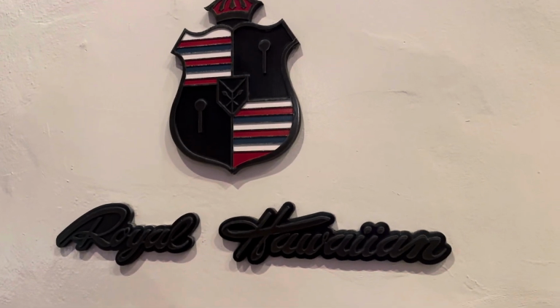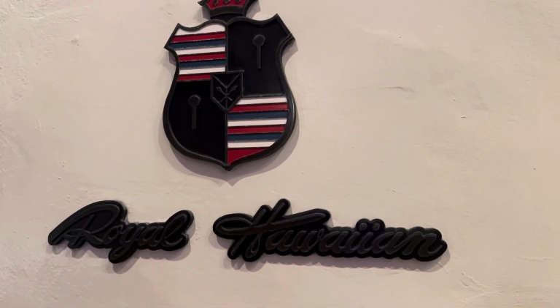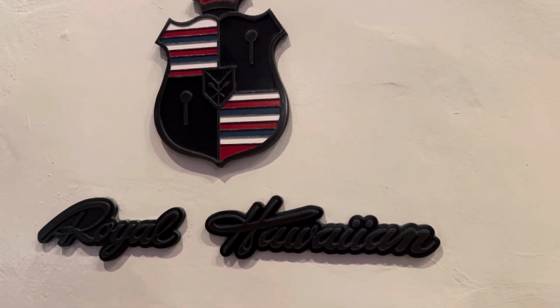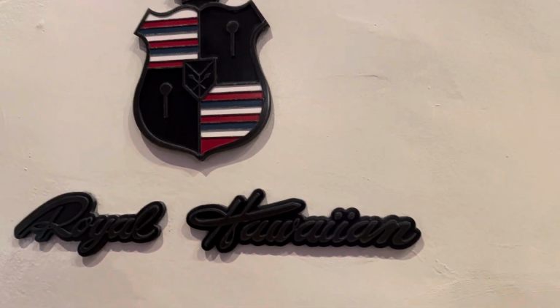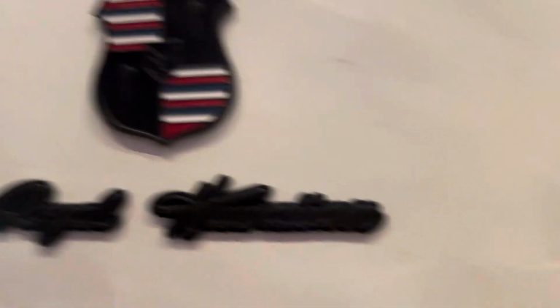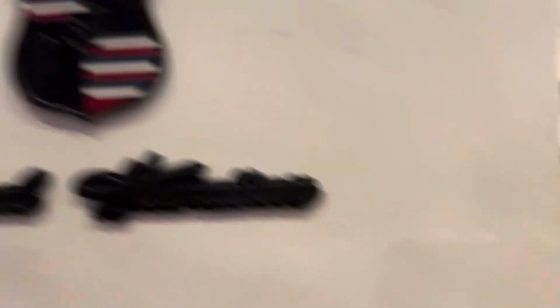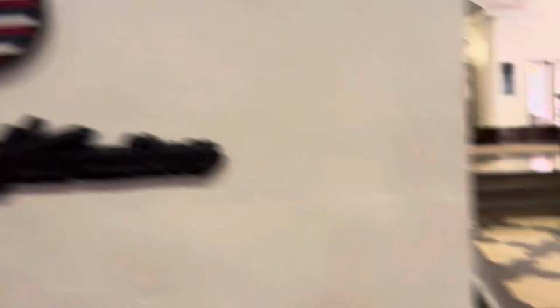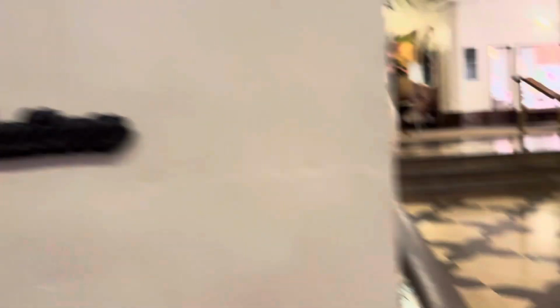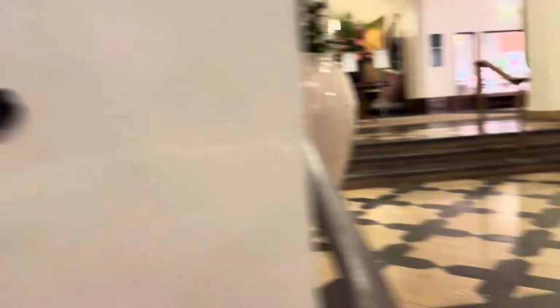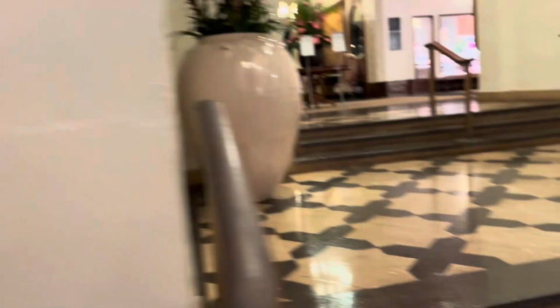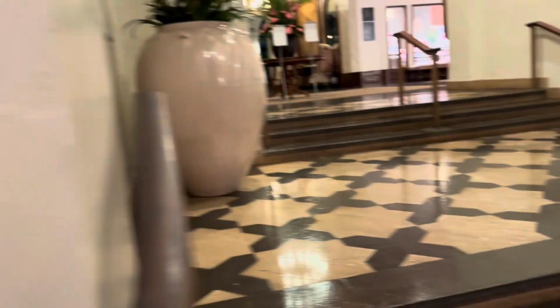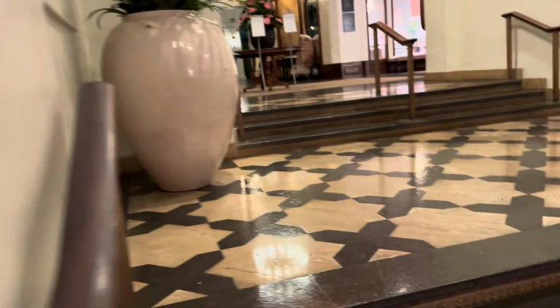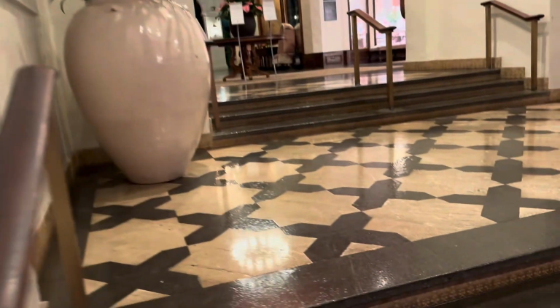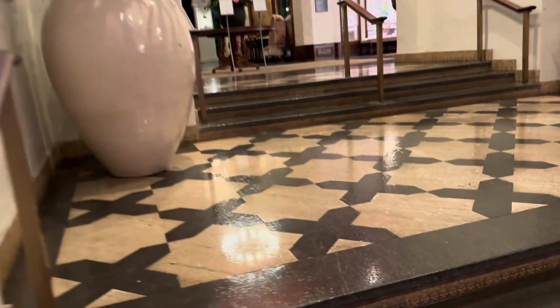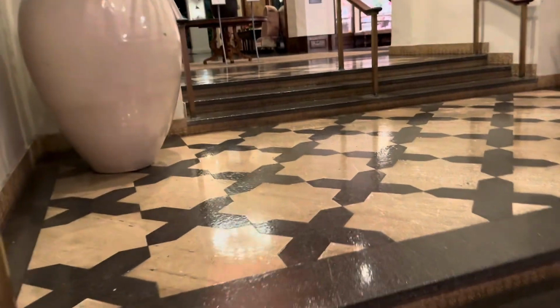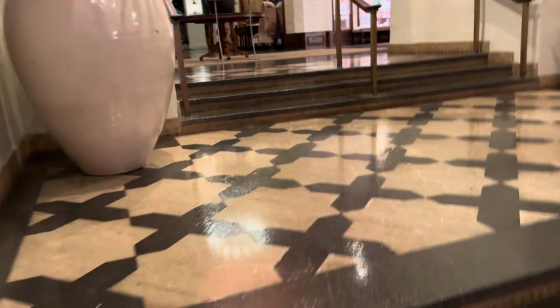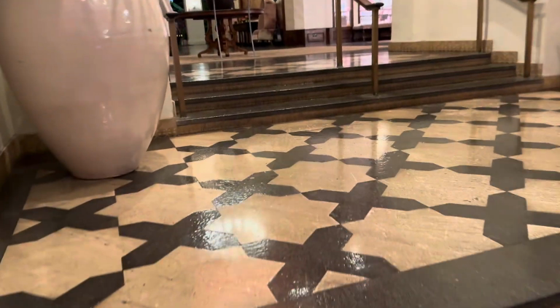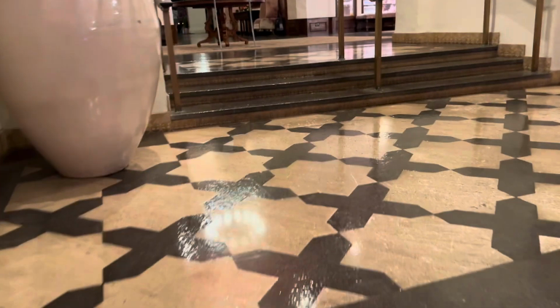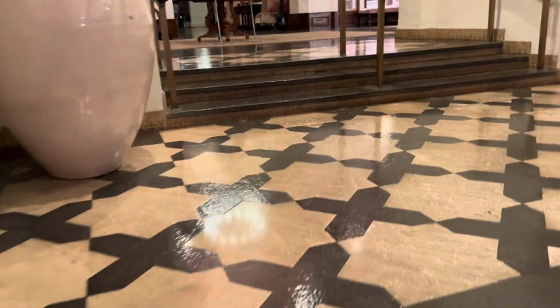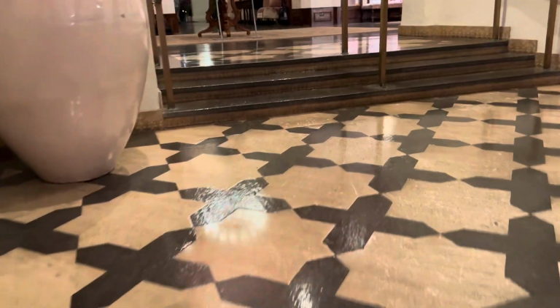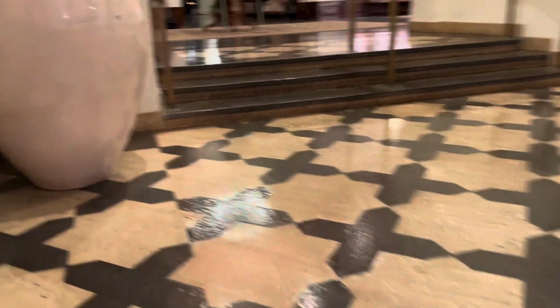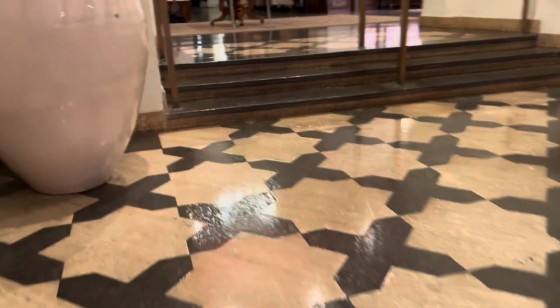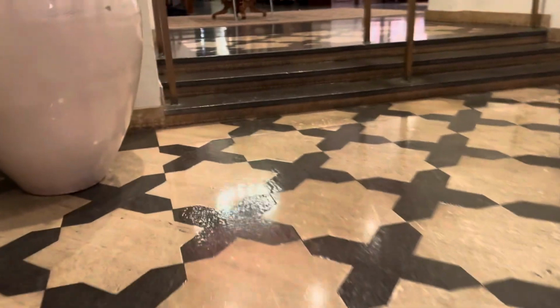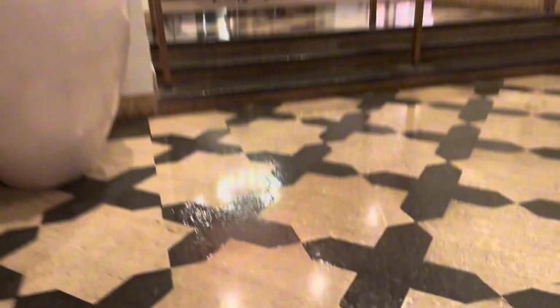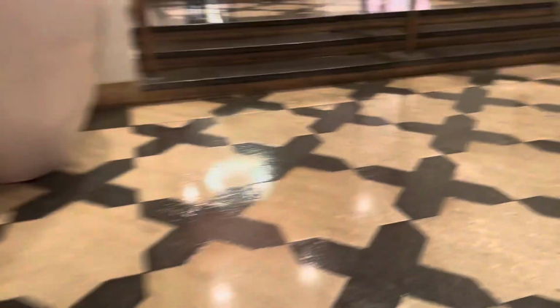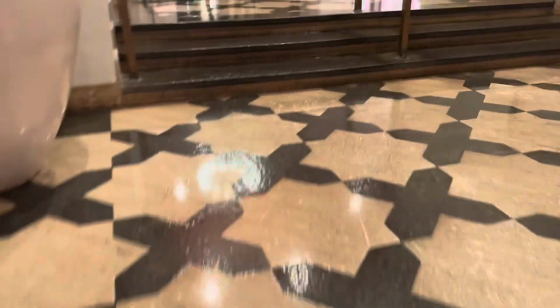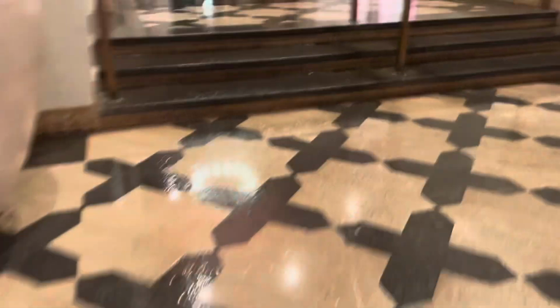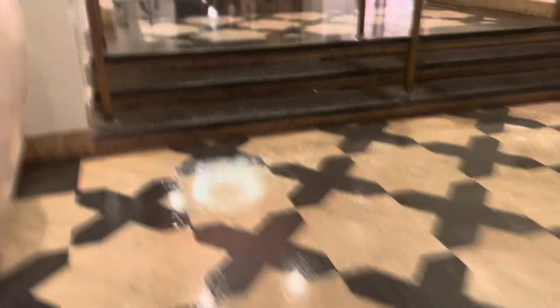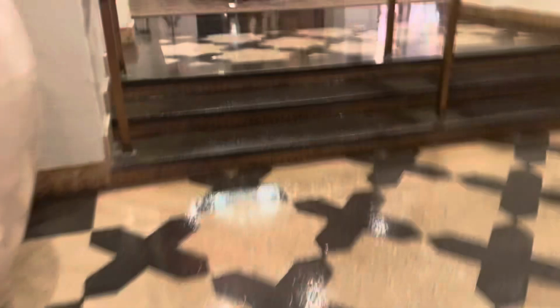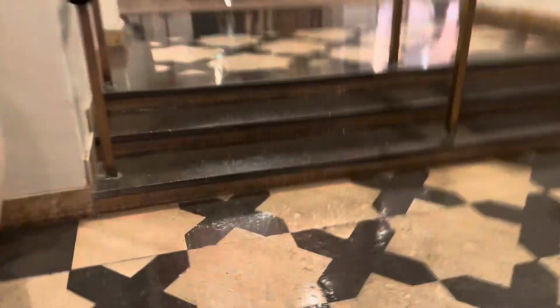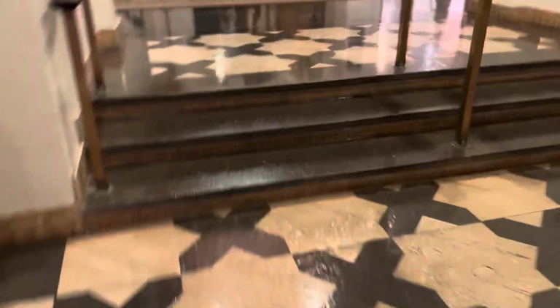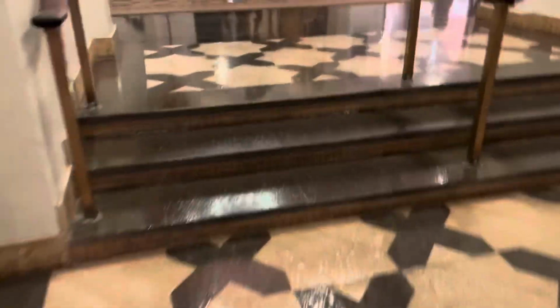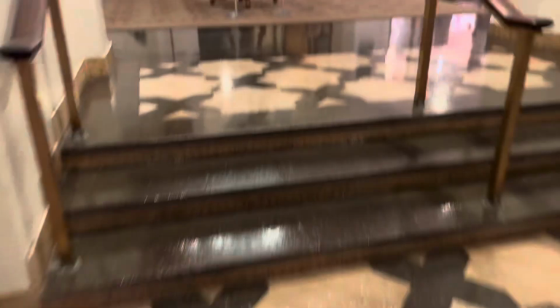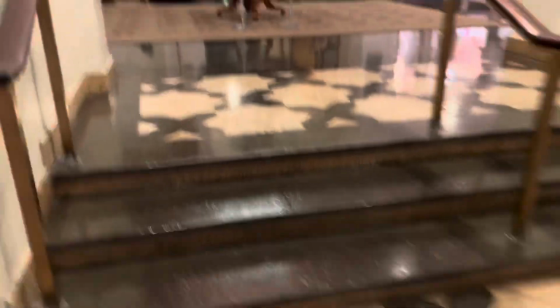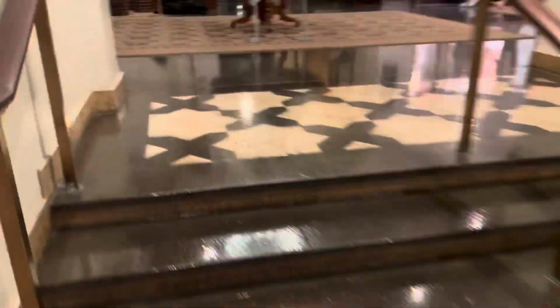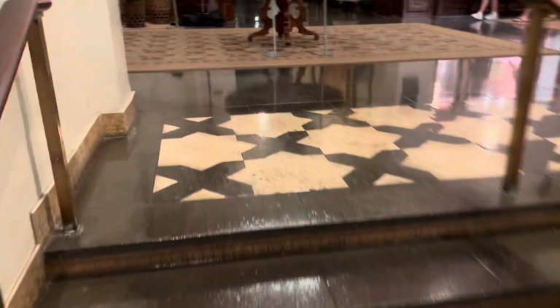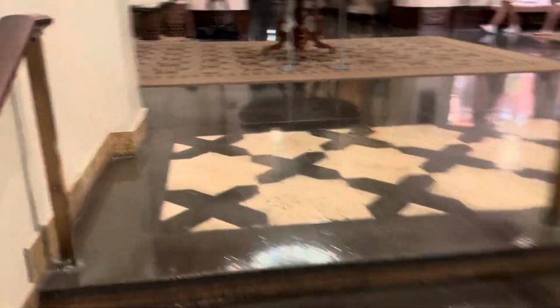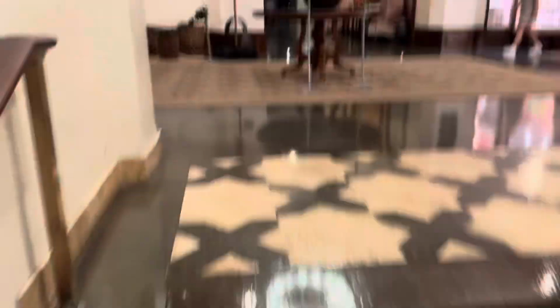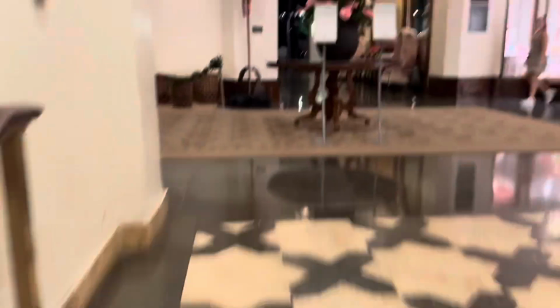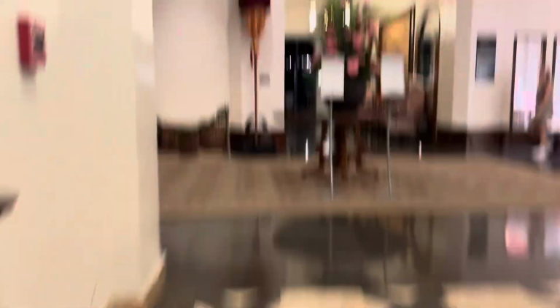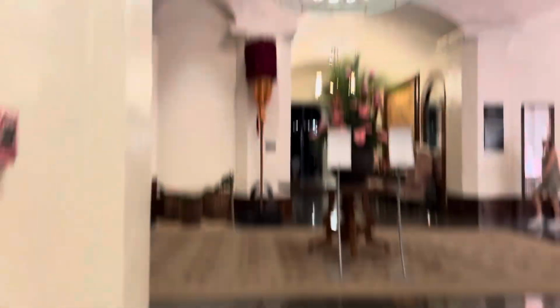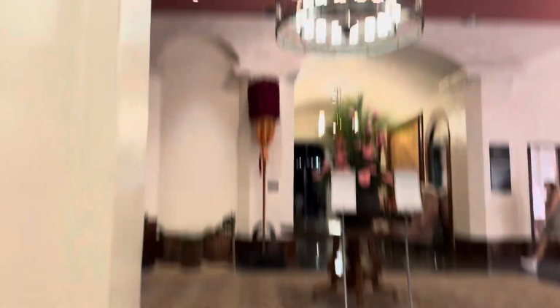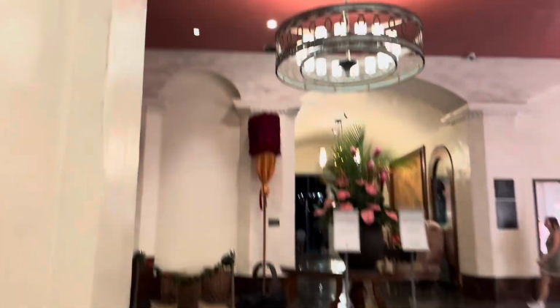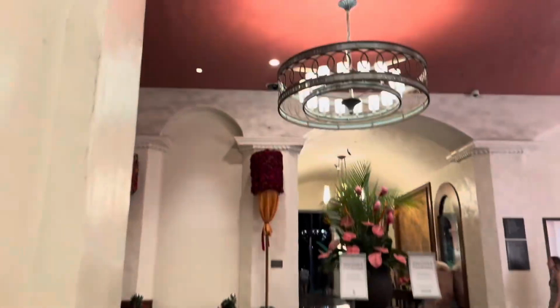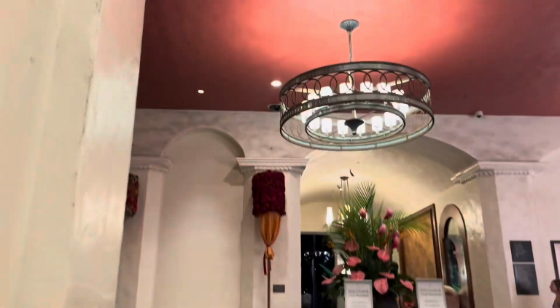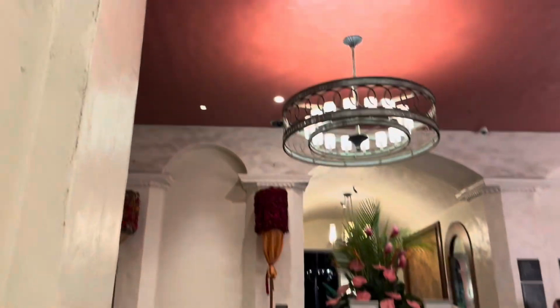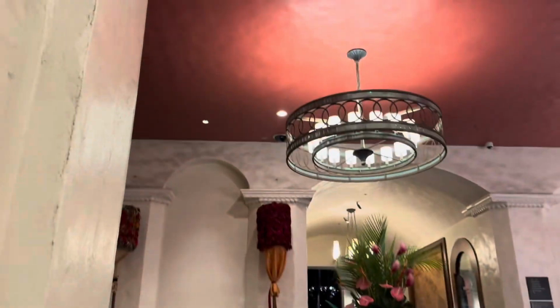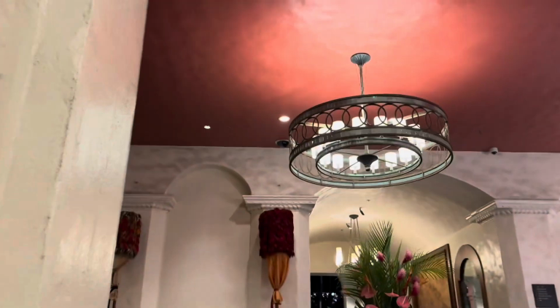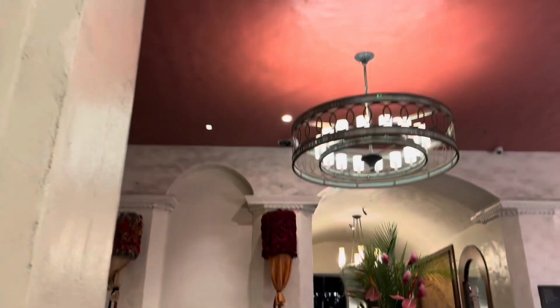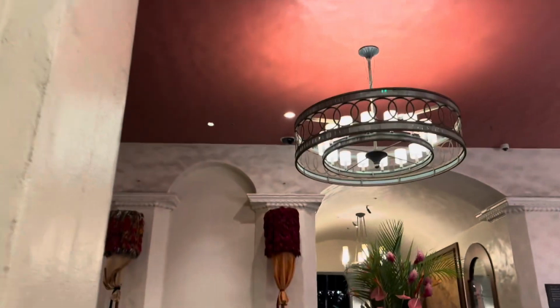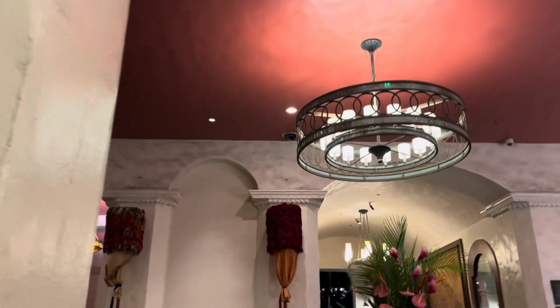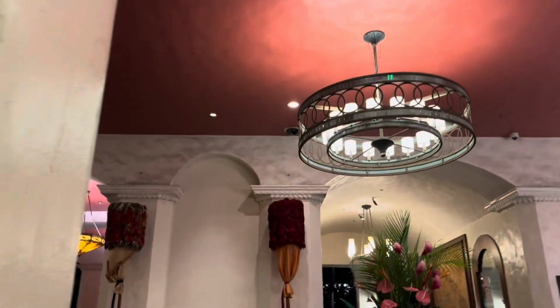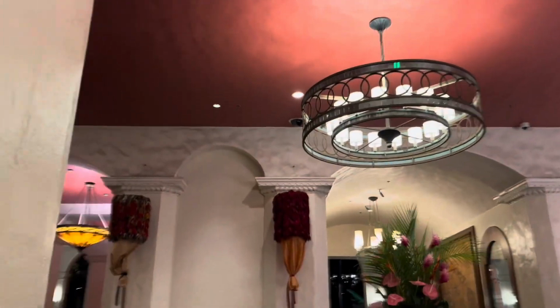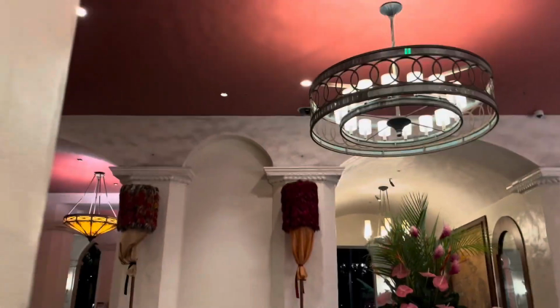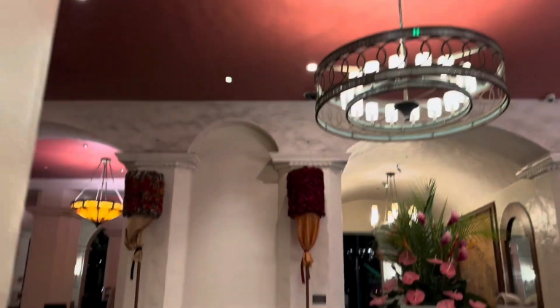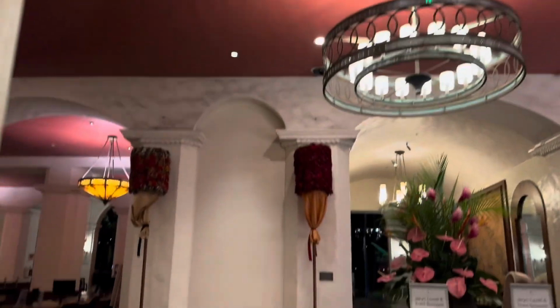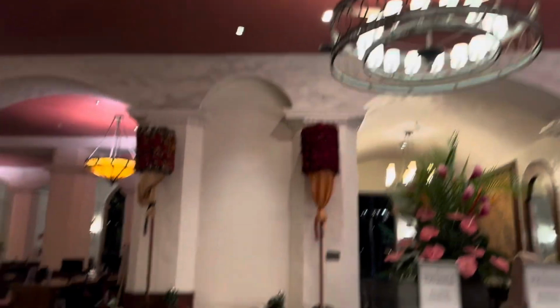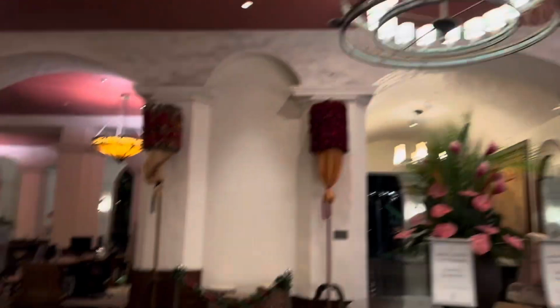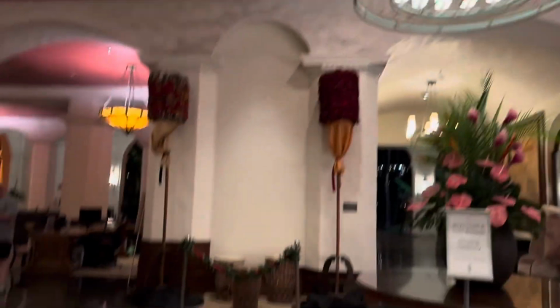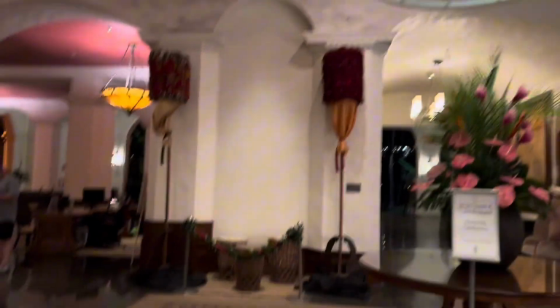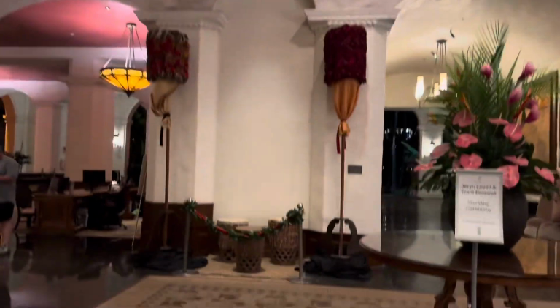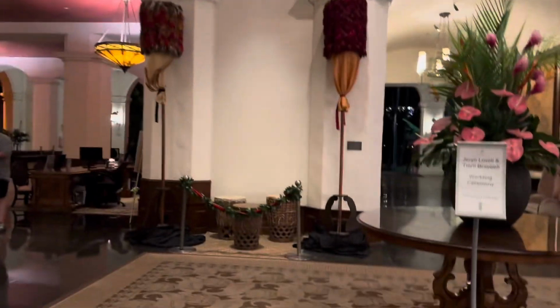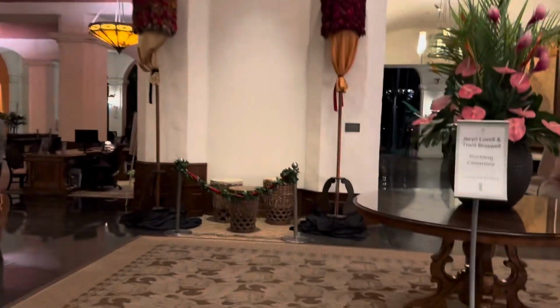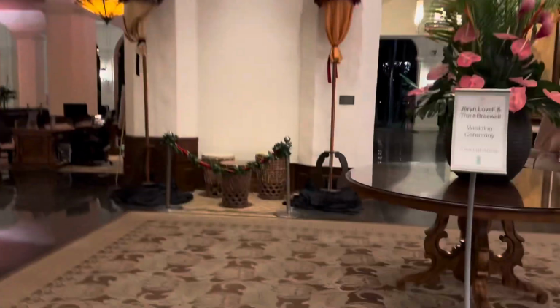That explains where we're at. We're at the Royal Hawaiian Hotel. Look at this, this is nice. This is like one of the nicest hotels.